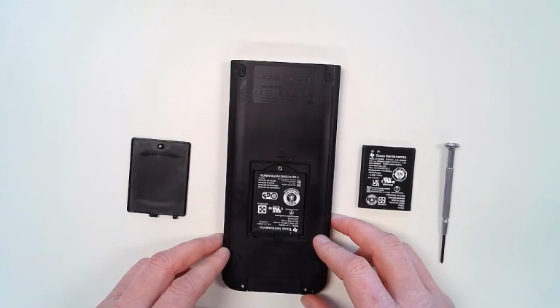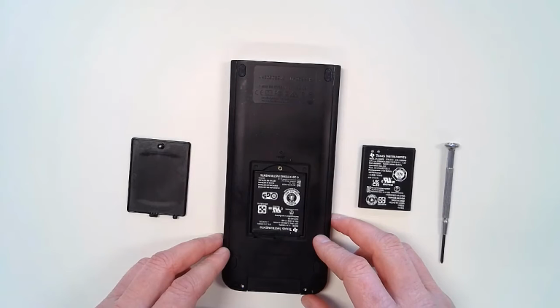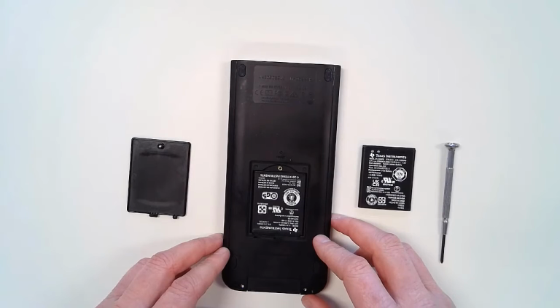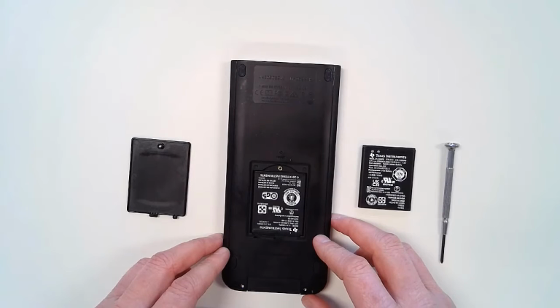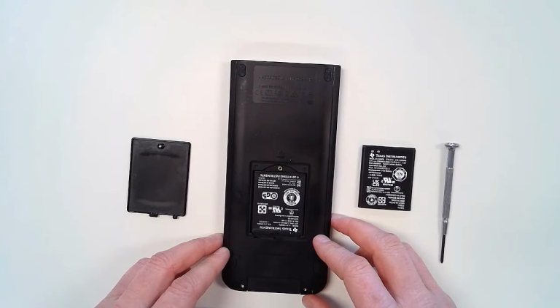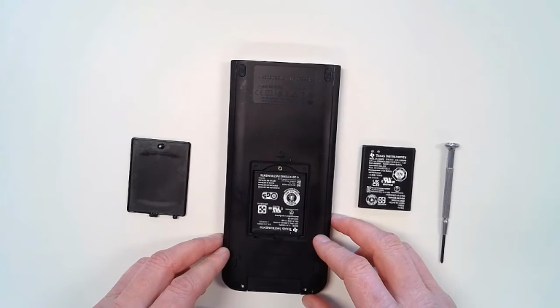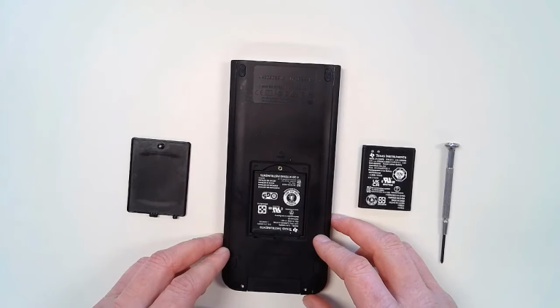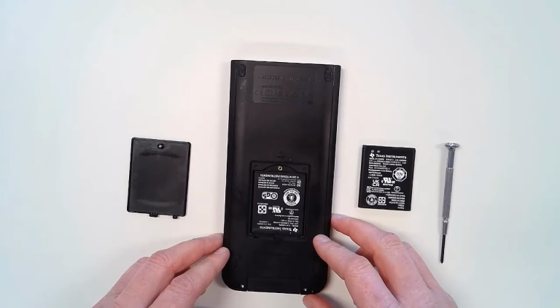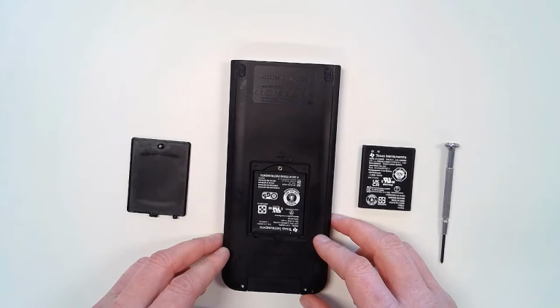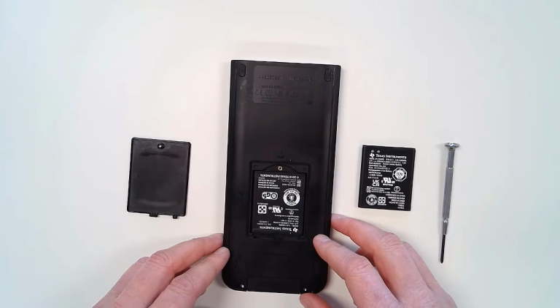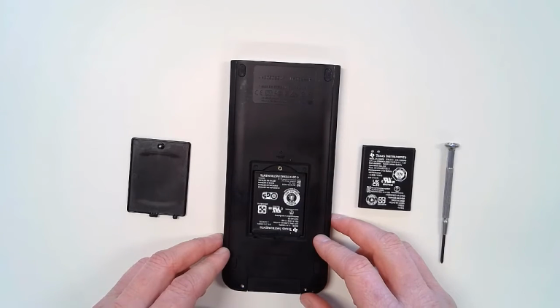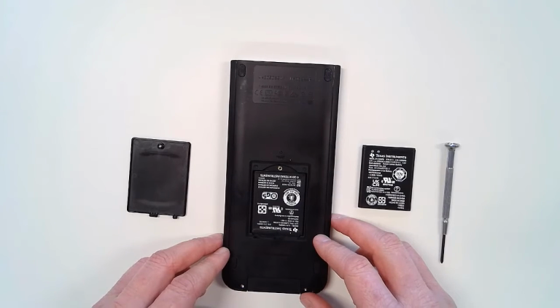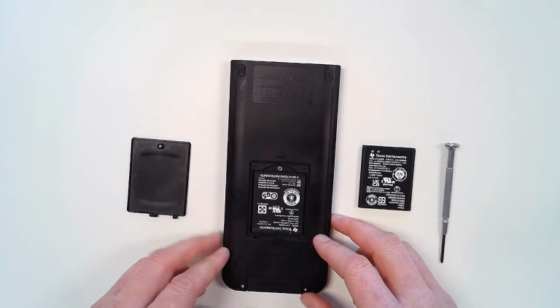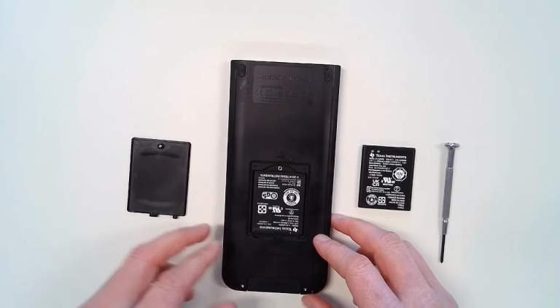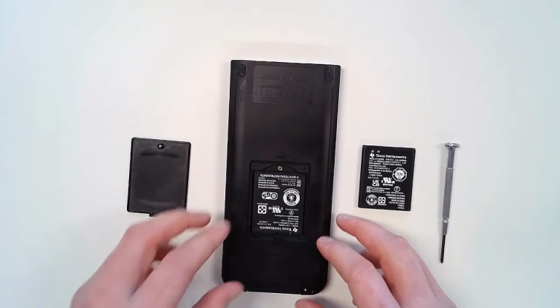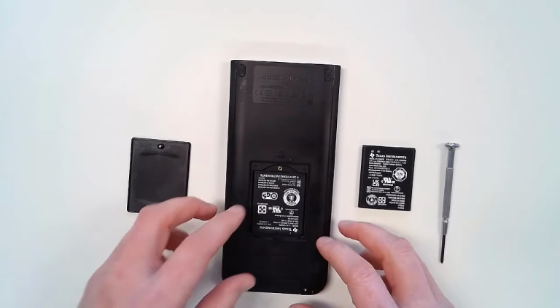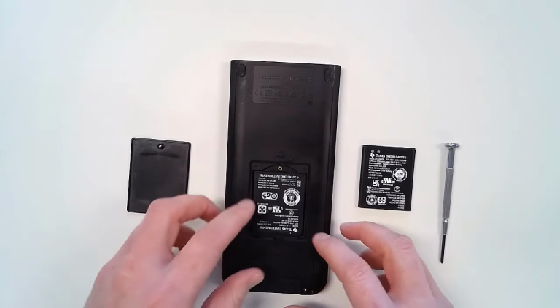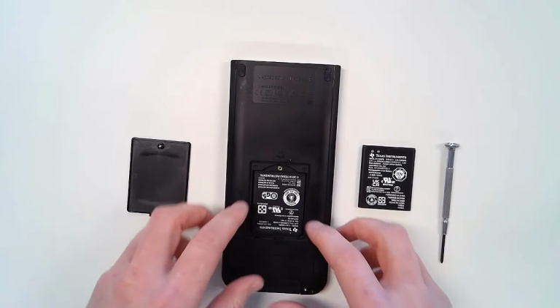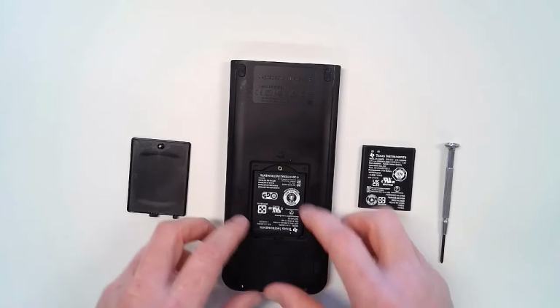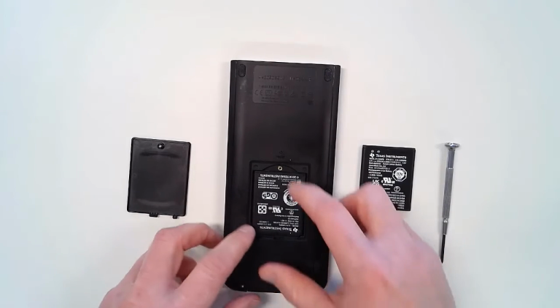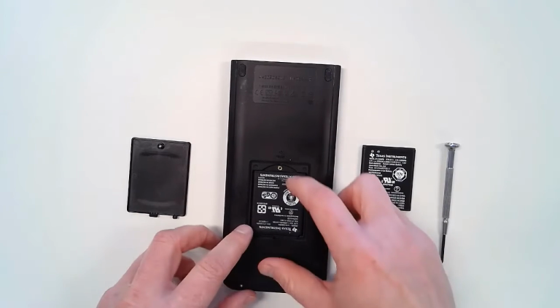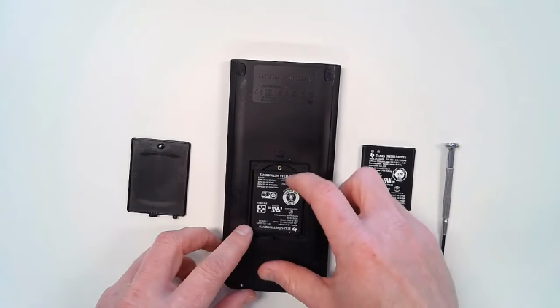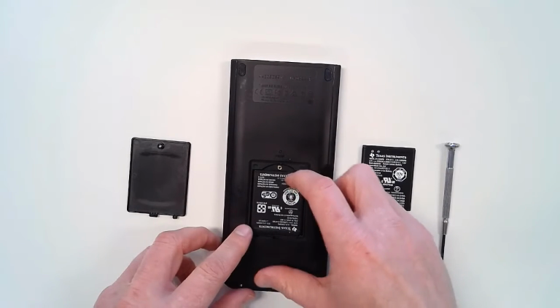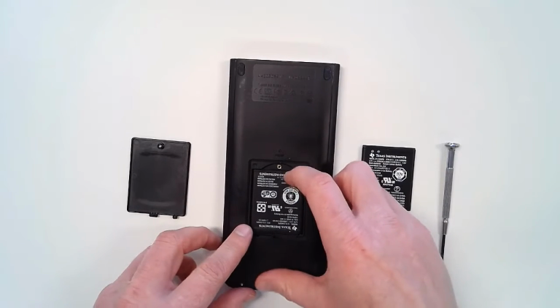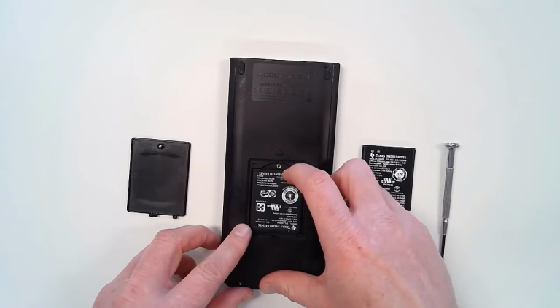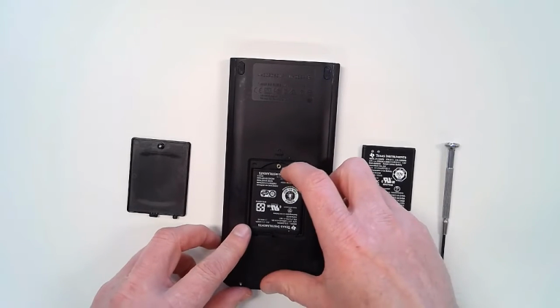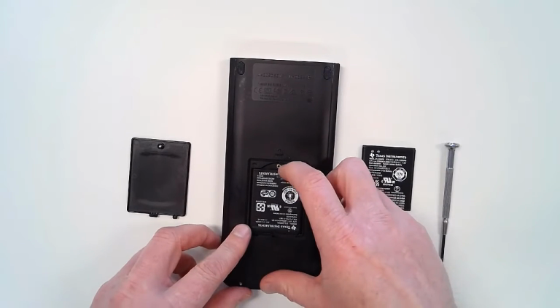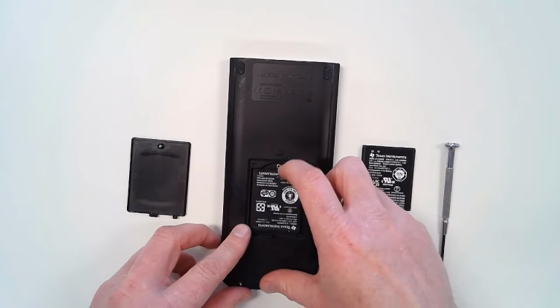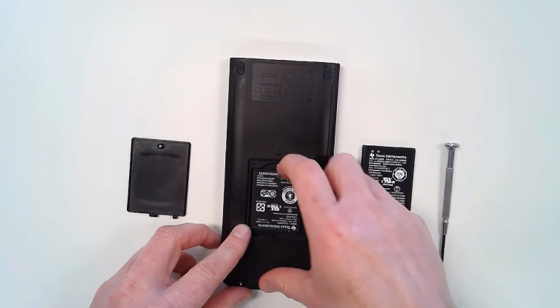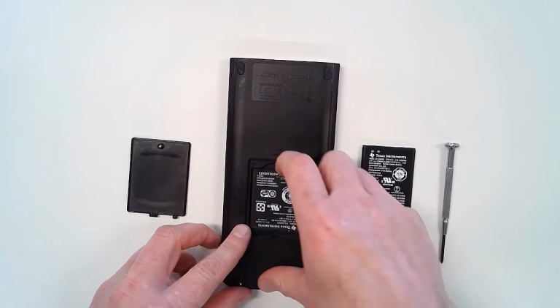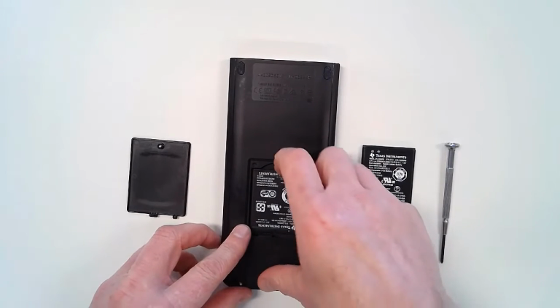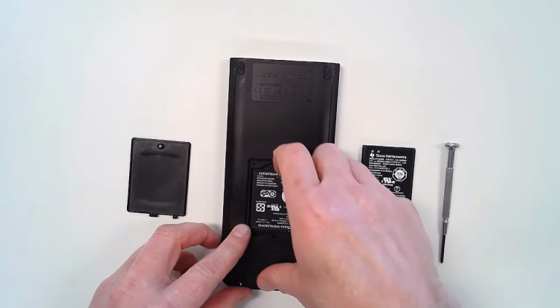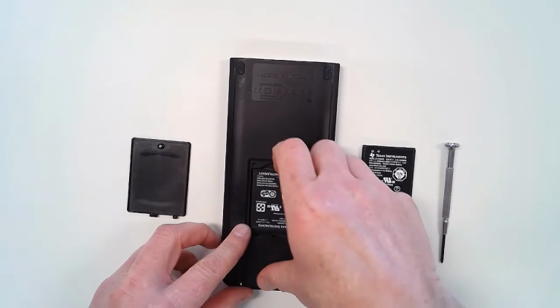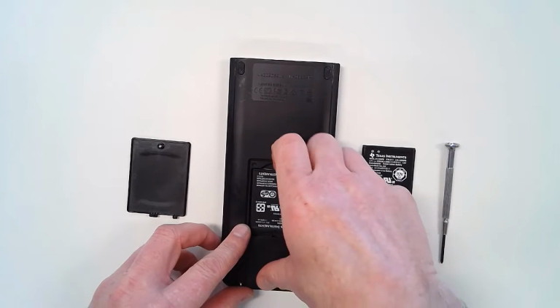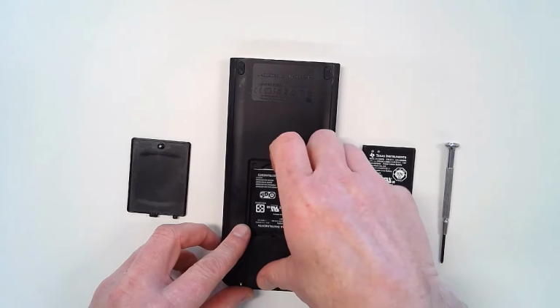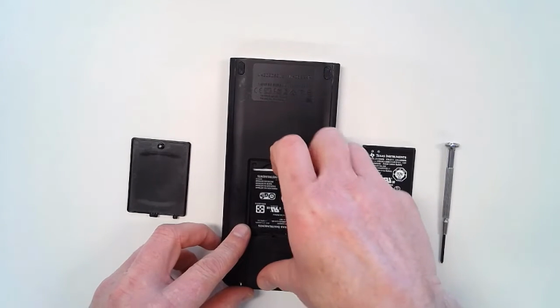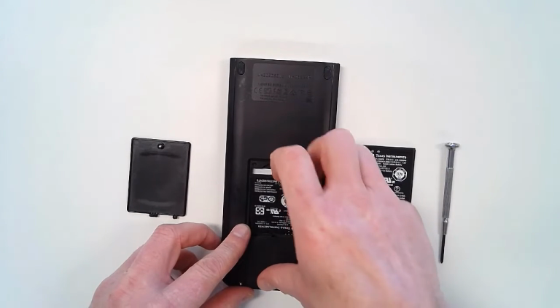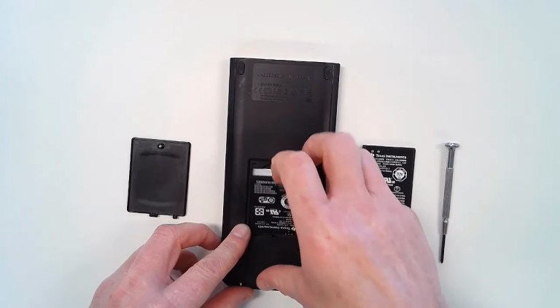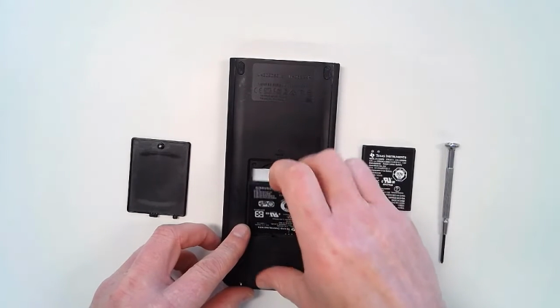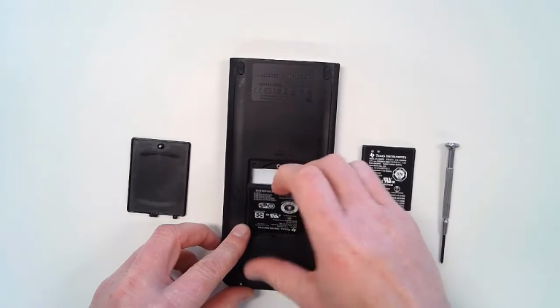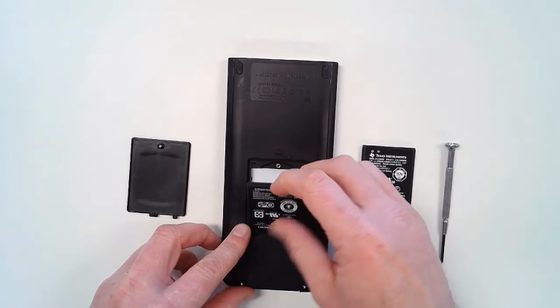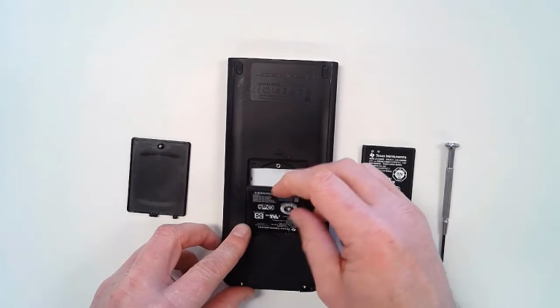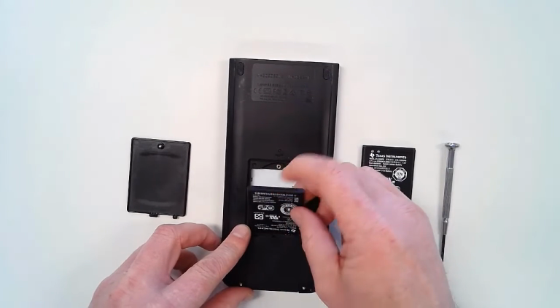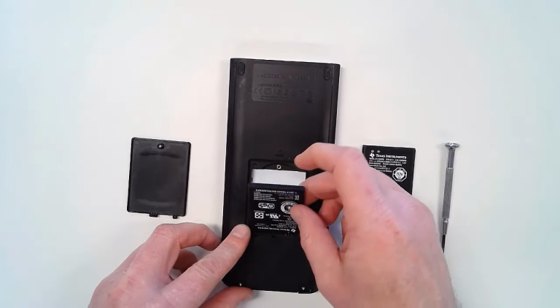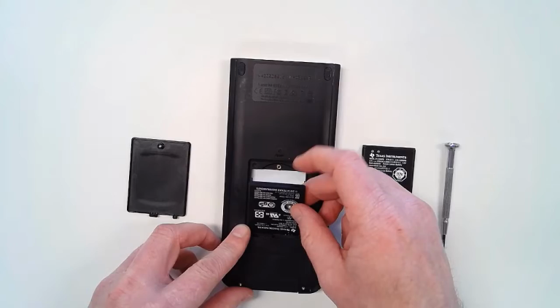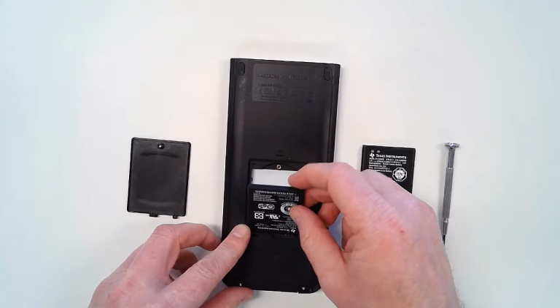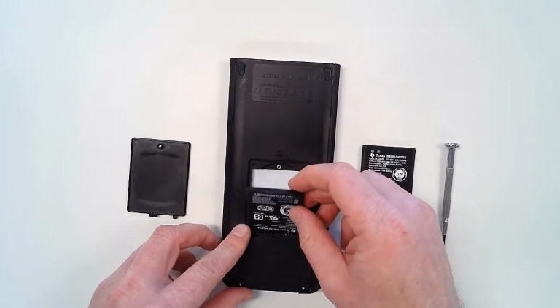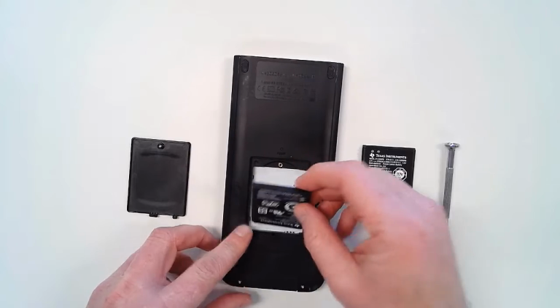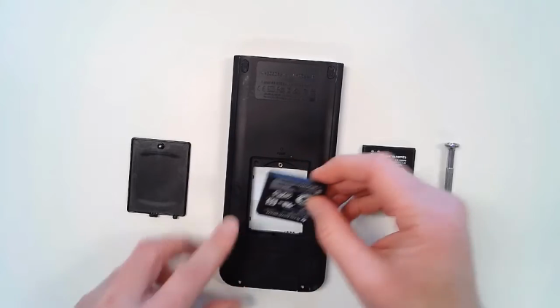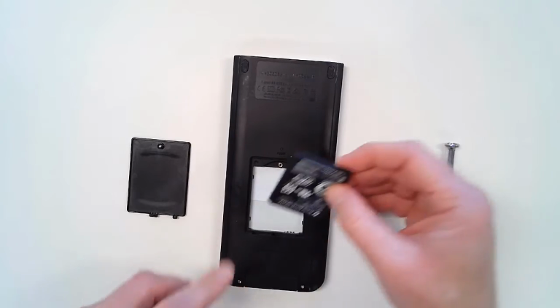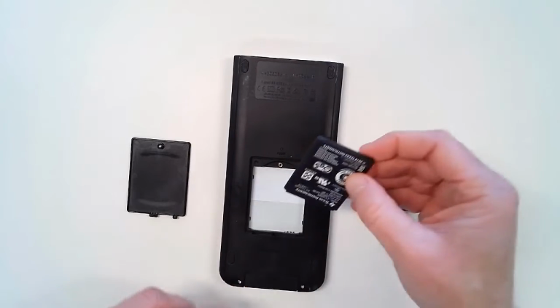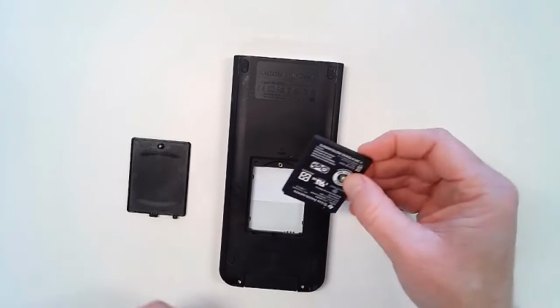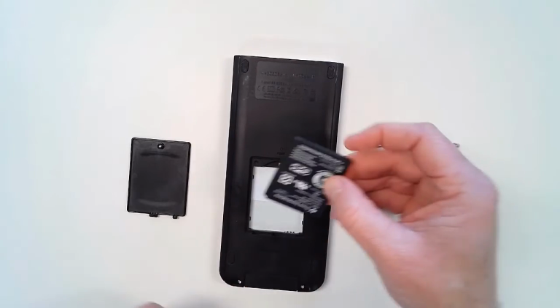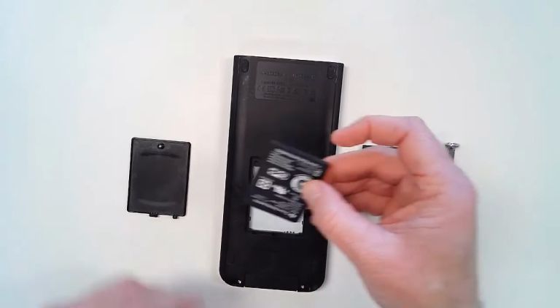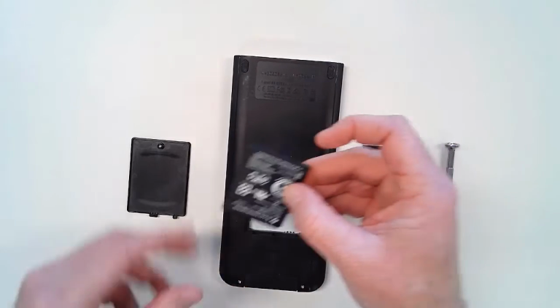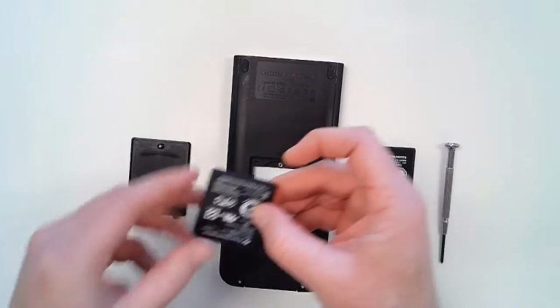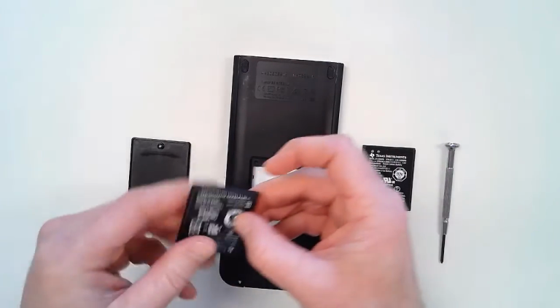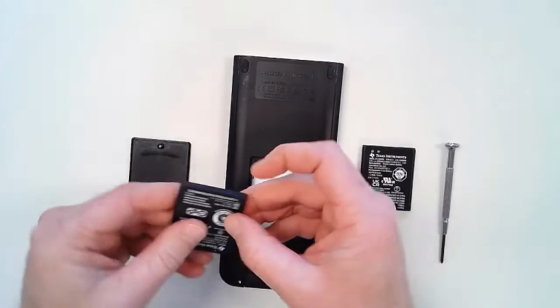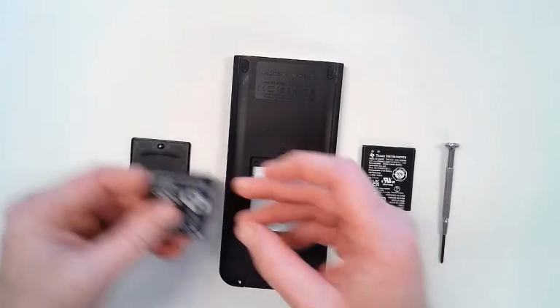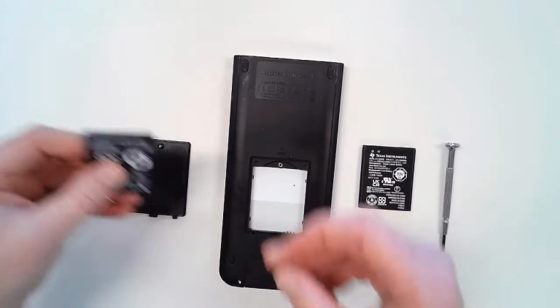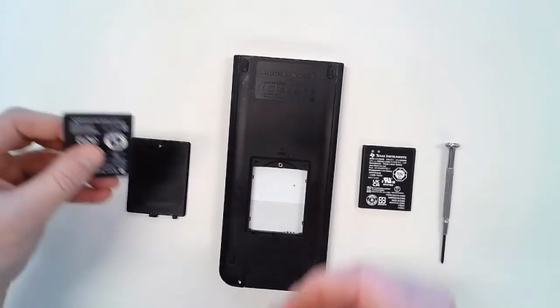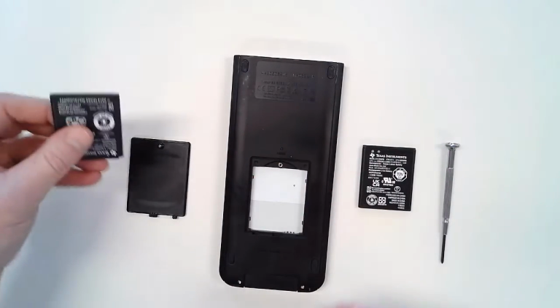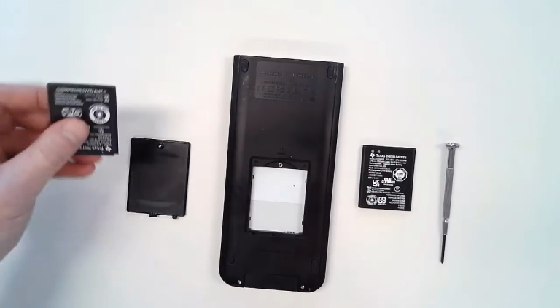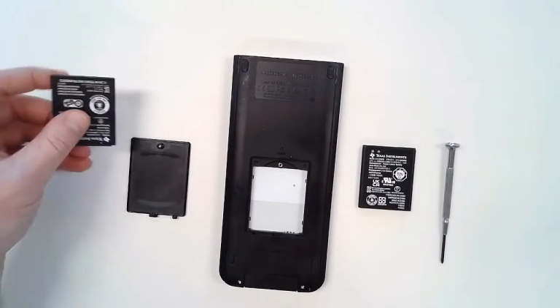Use the notch to remove the battery. We encourage you to recycle this battery — check with your local municipalities.